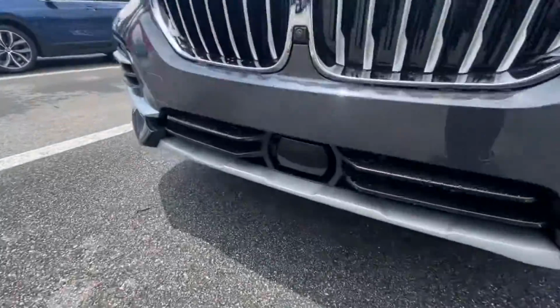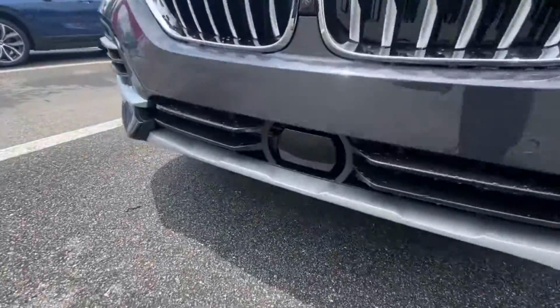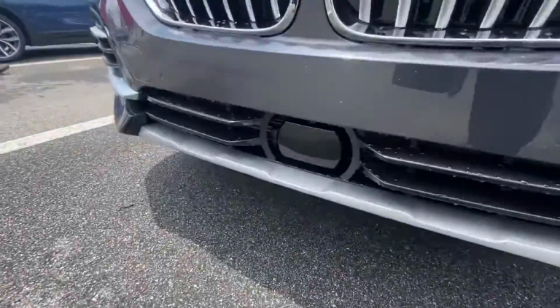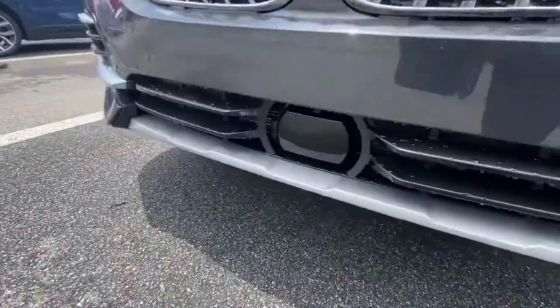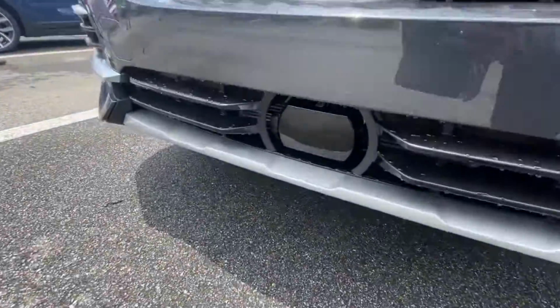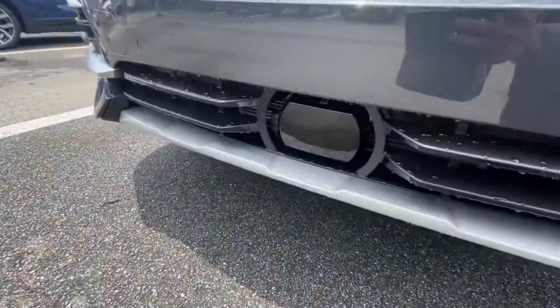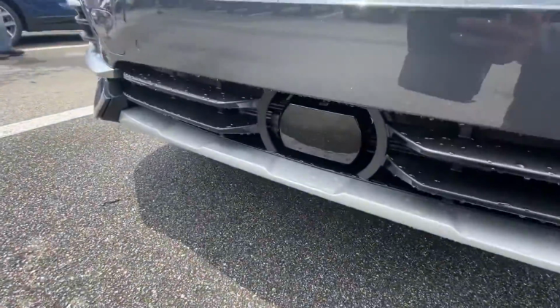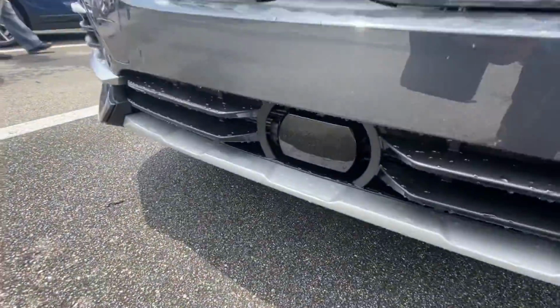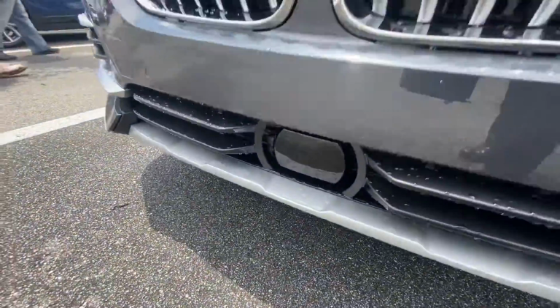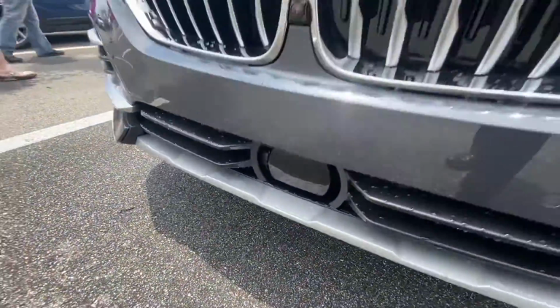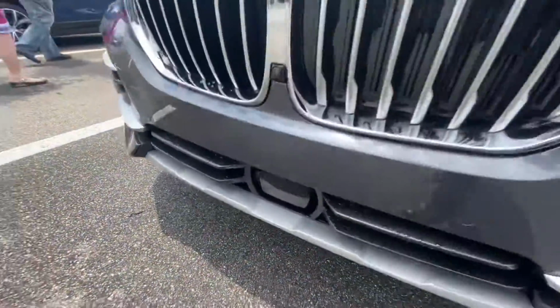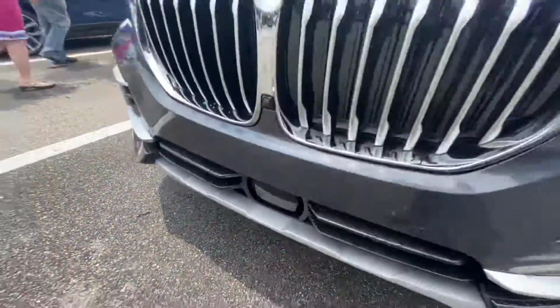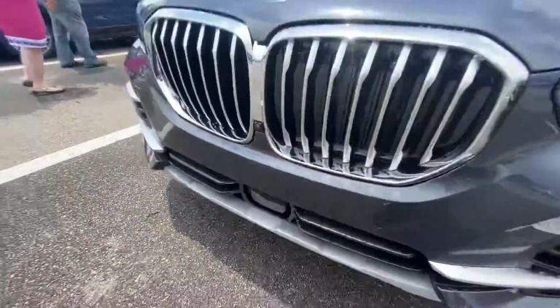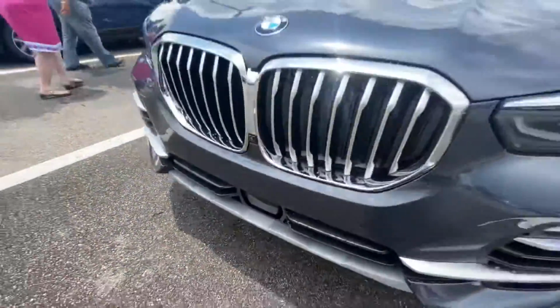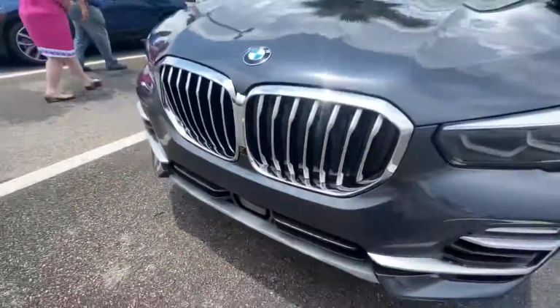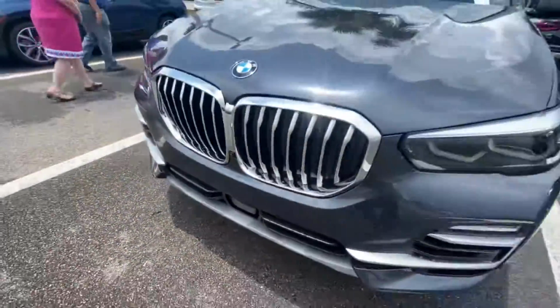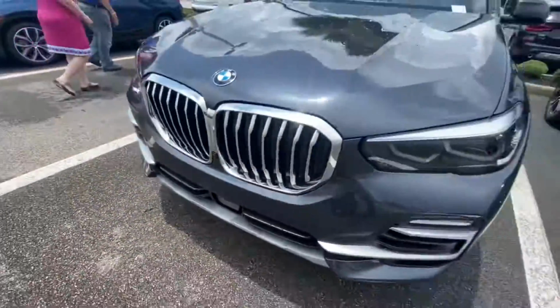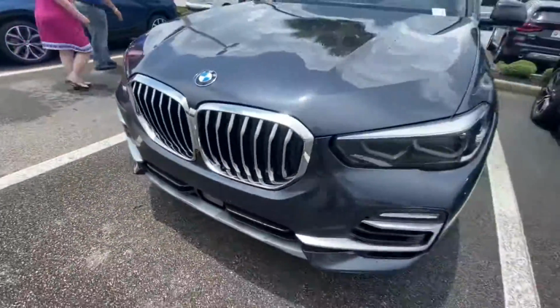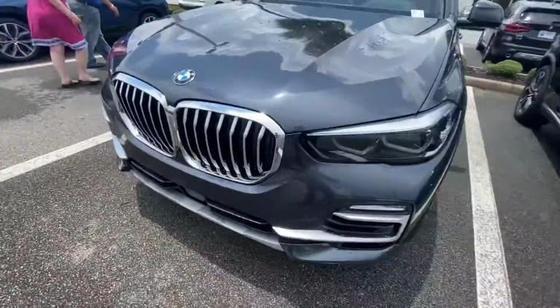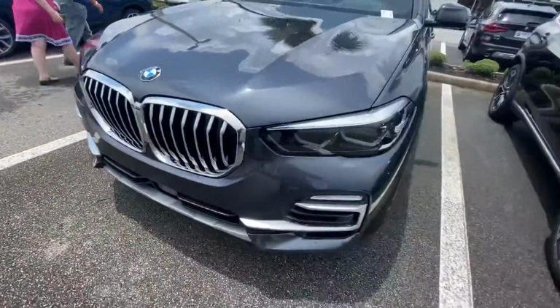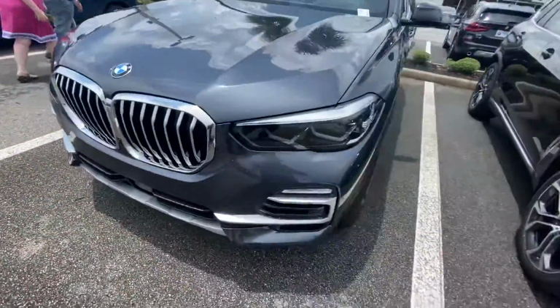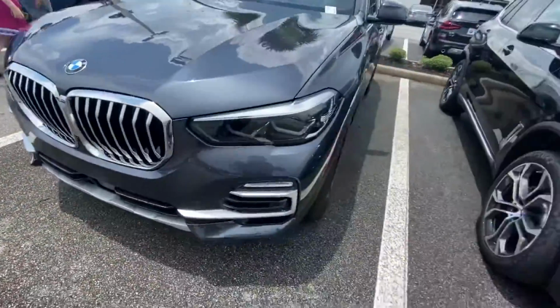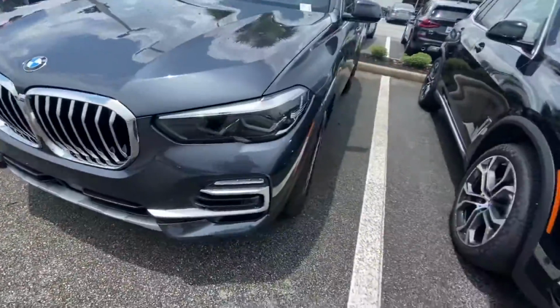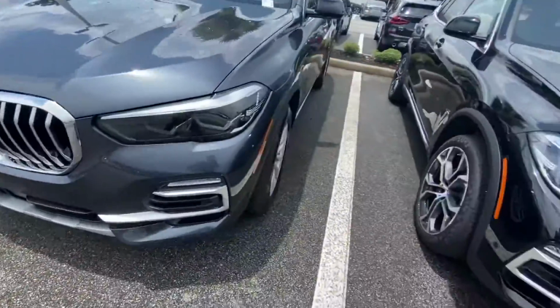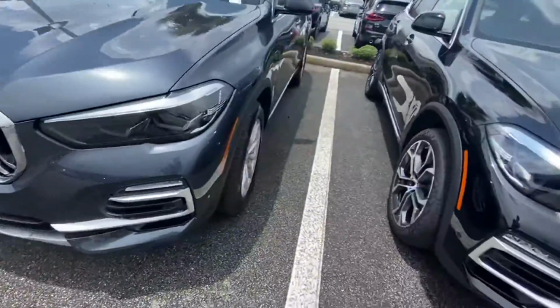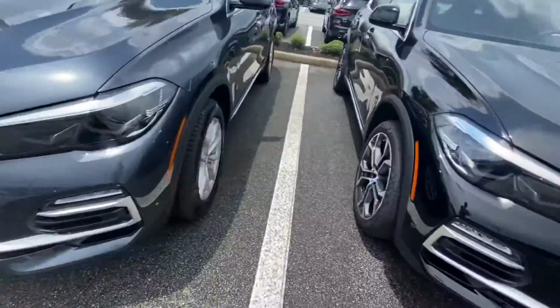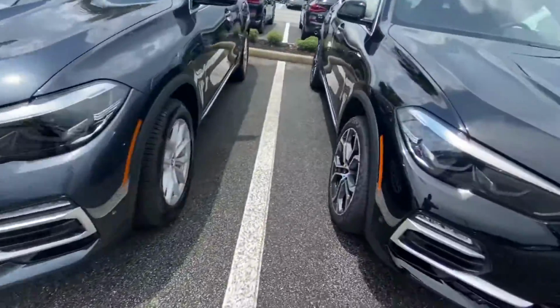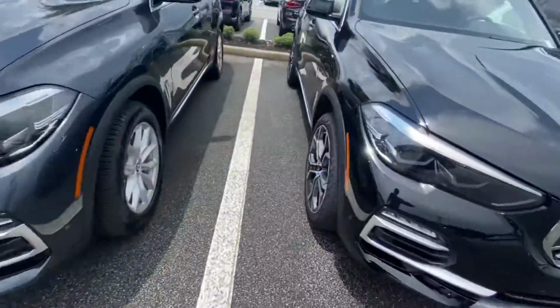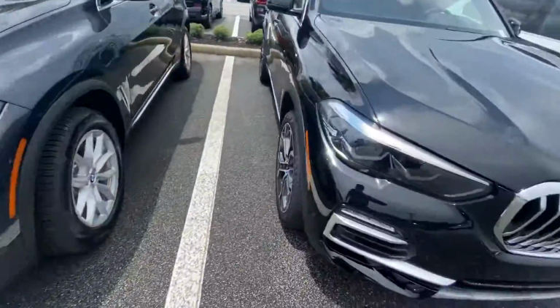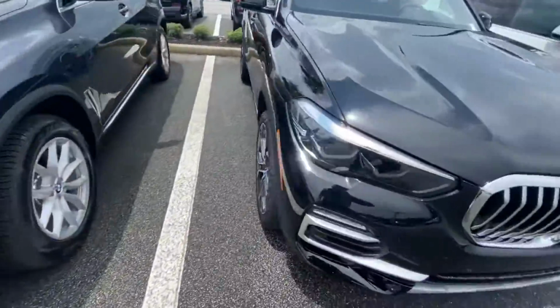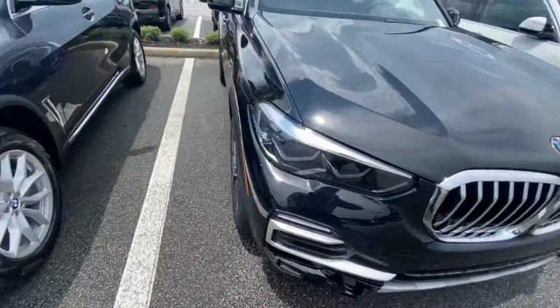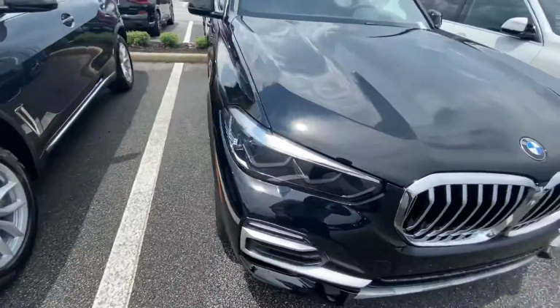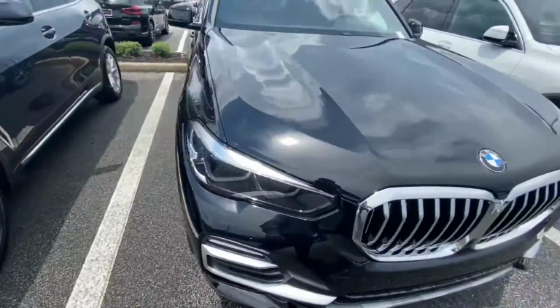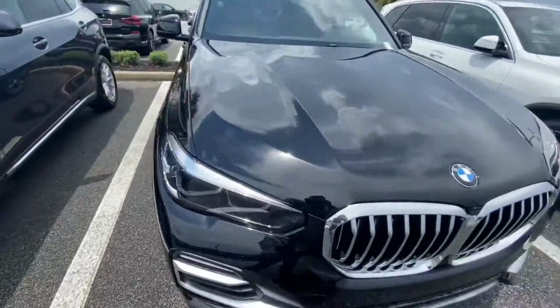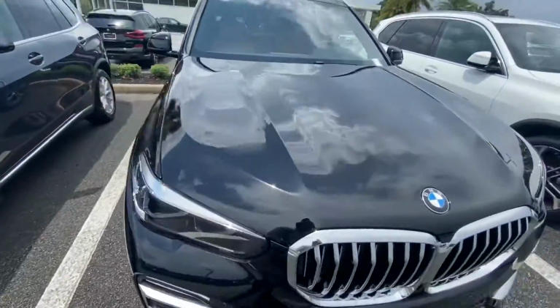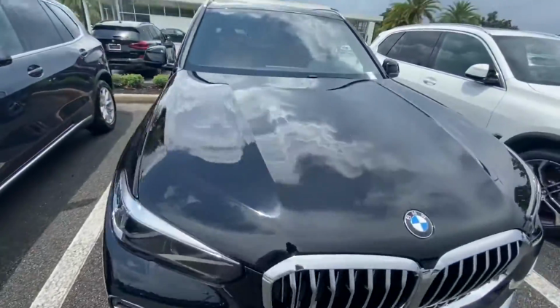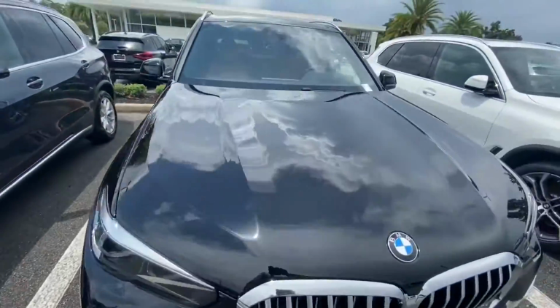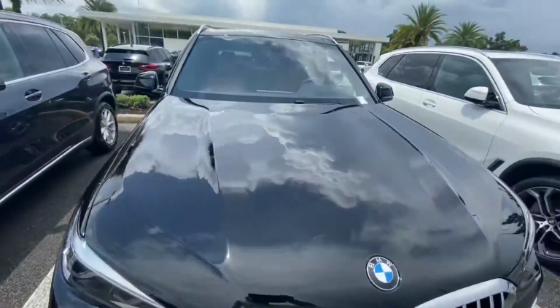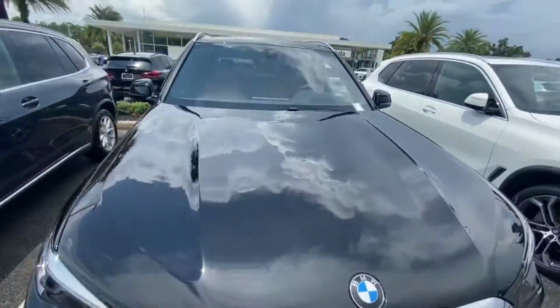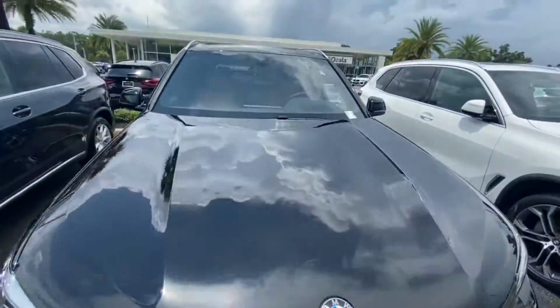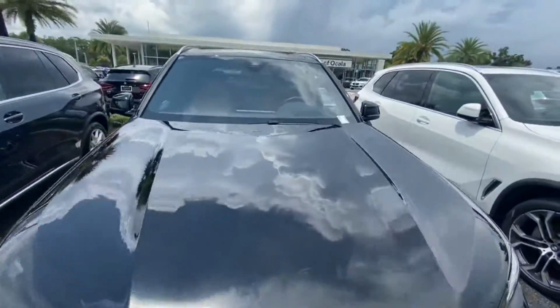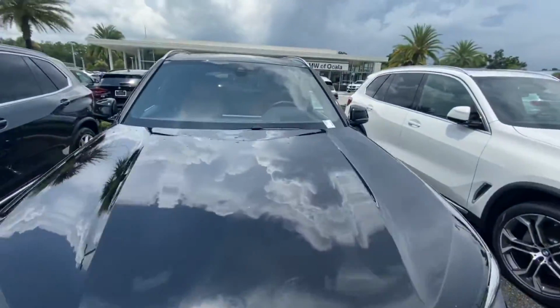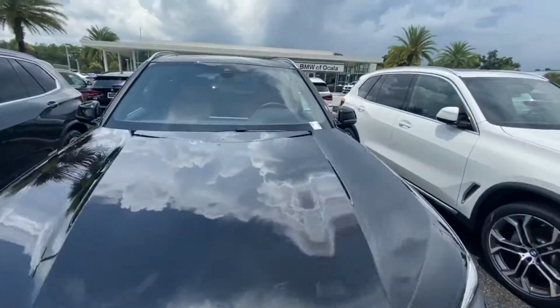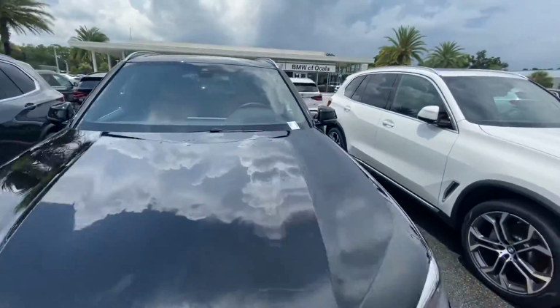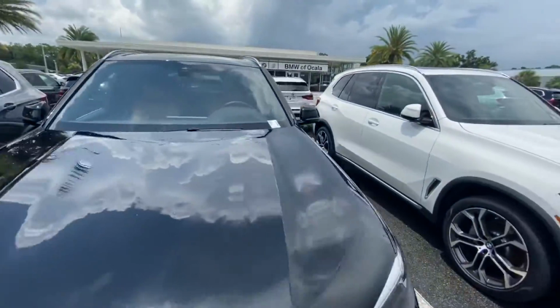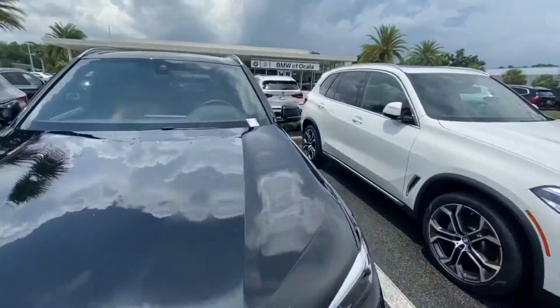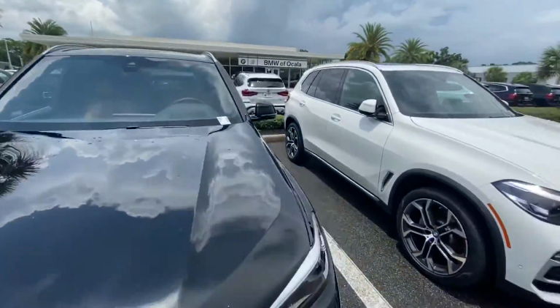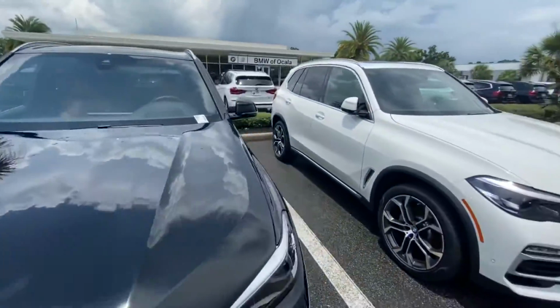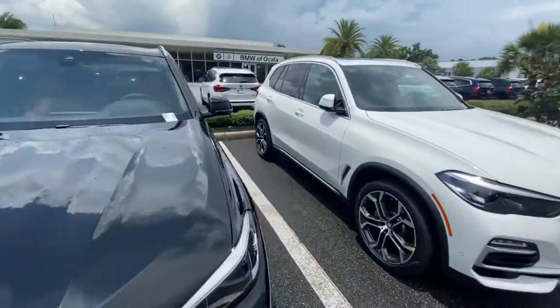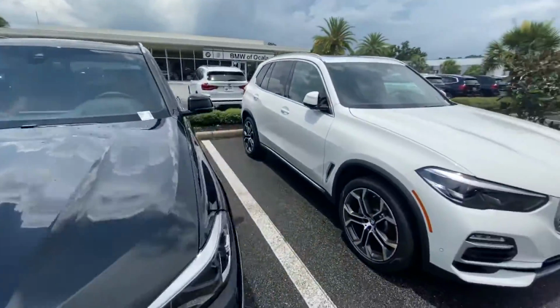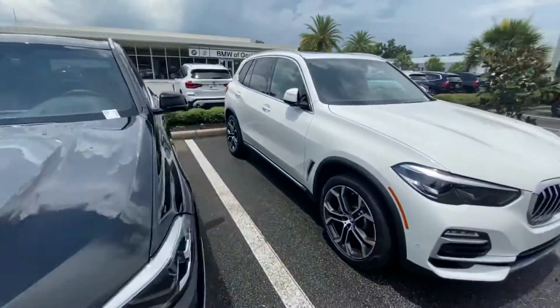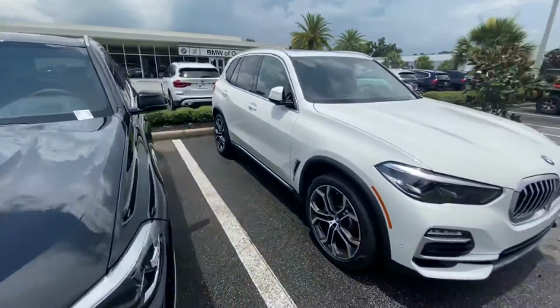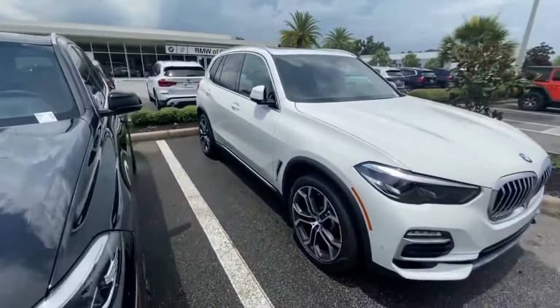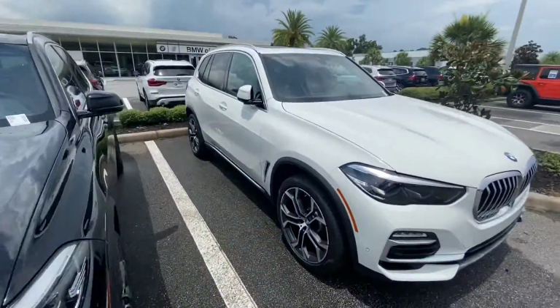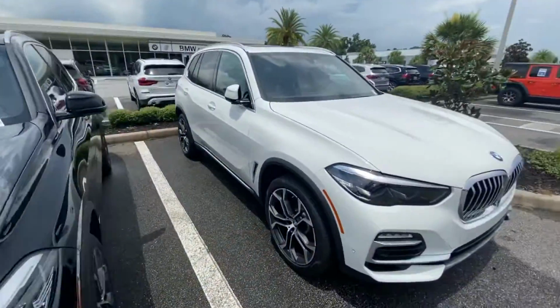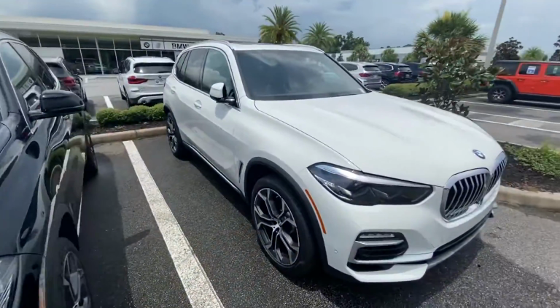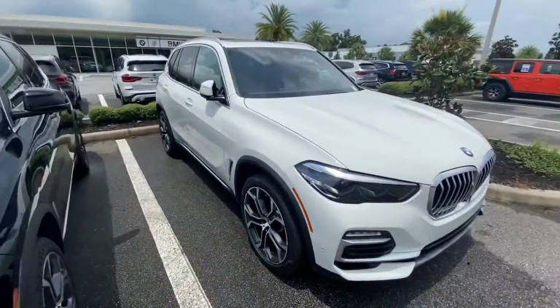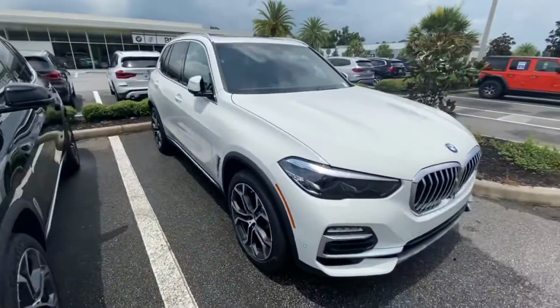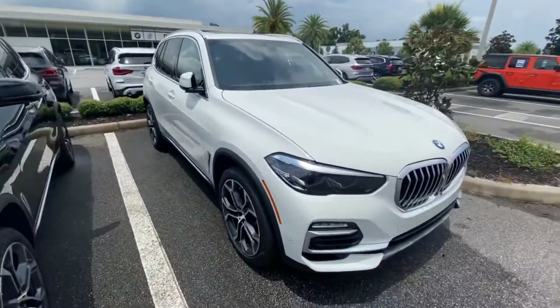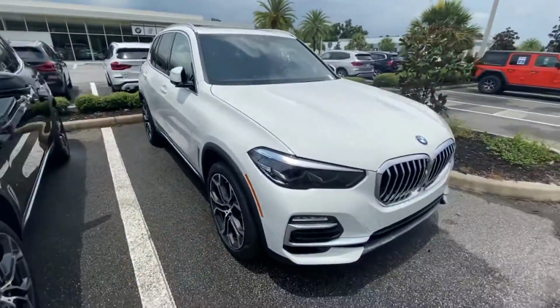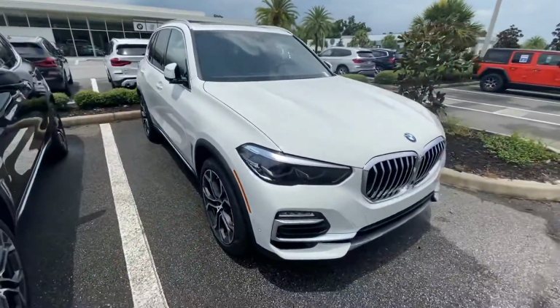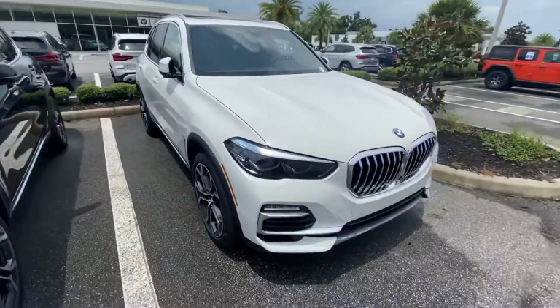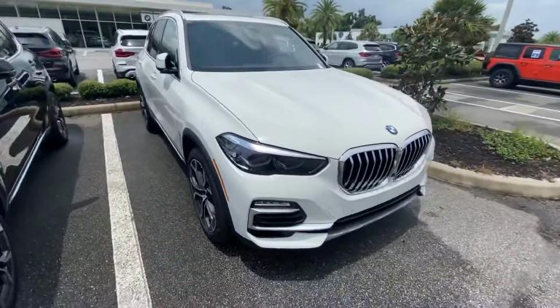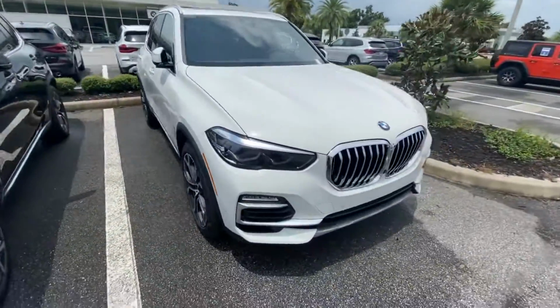Active cruise control sensor there. Cognac interiors, all sorts of goodies. So let me know what you think.